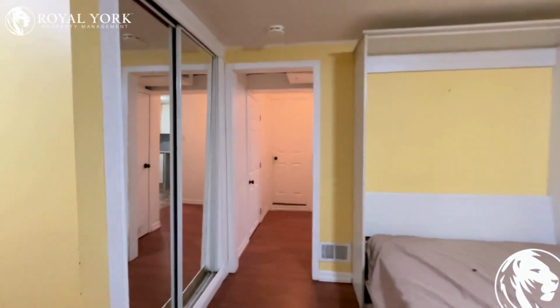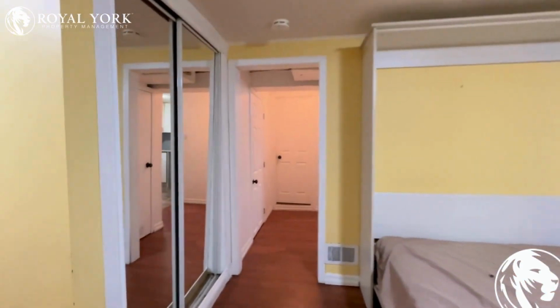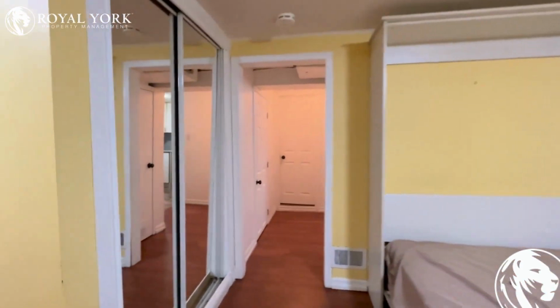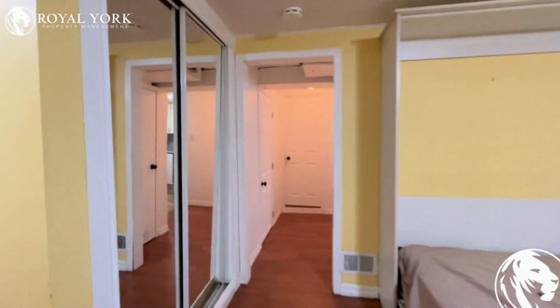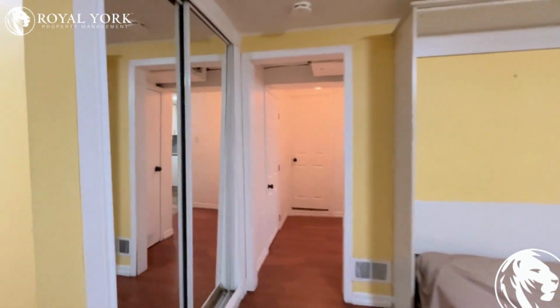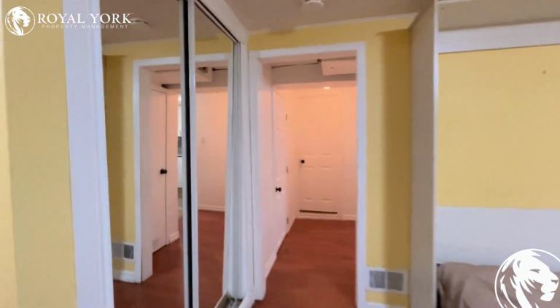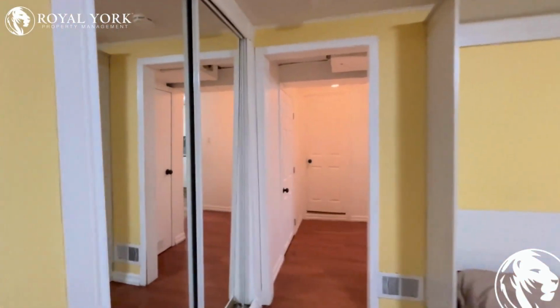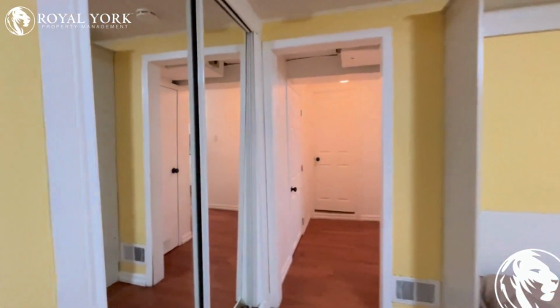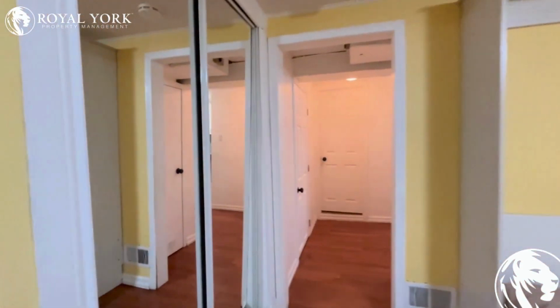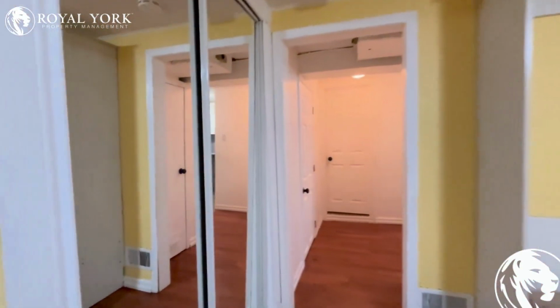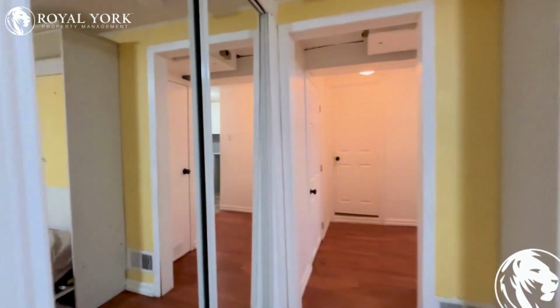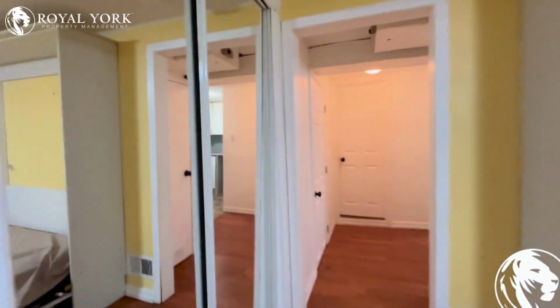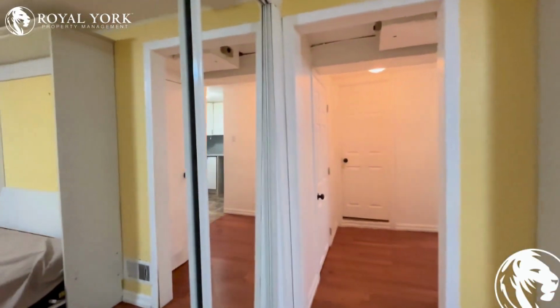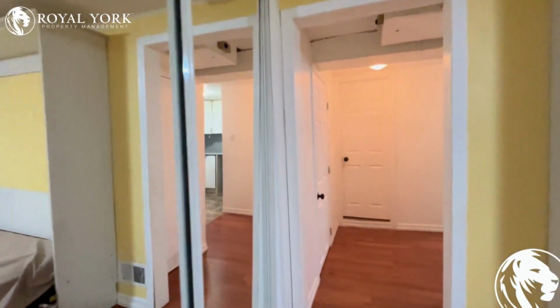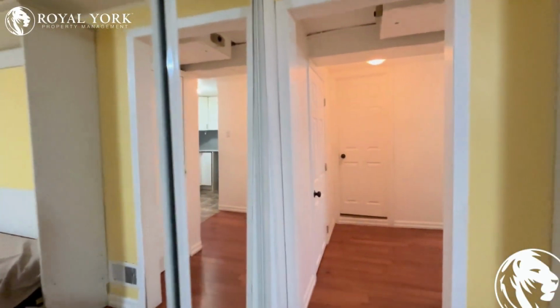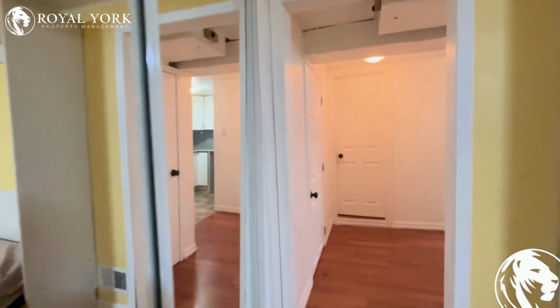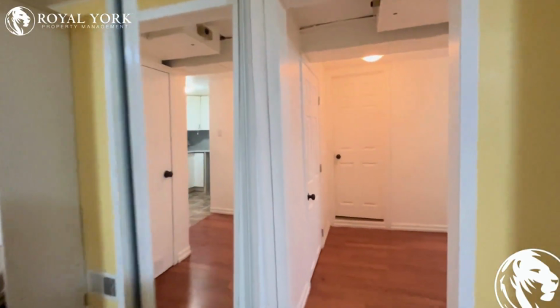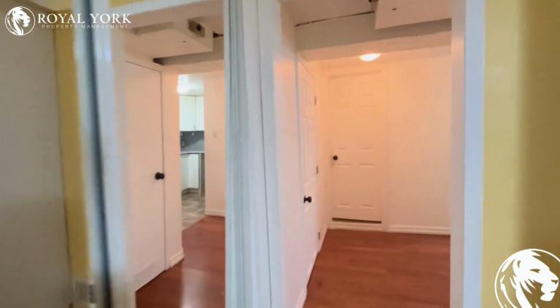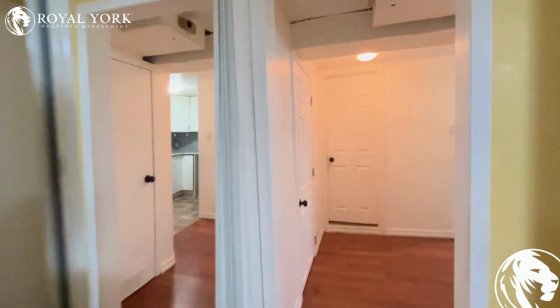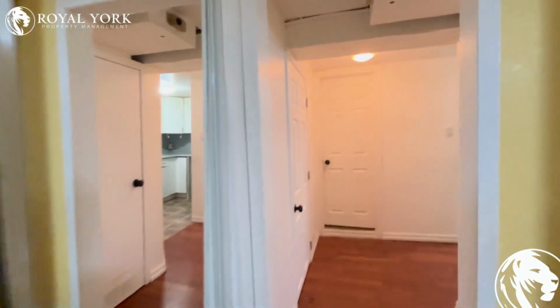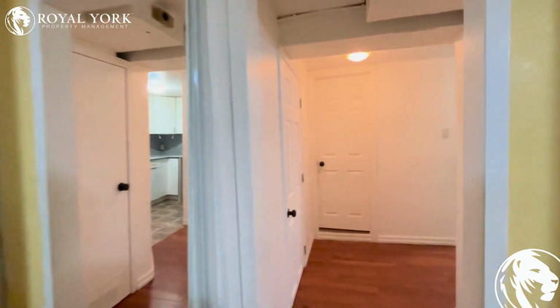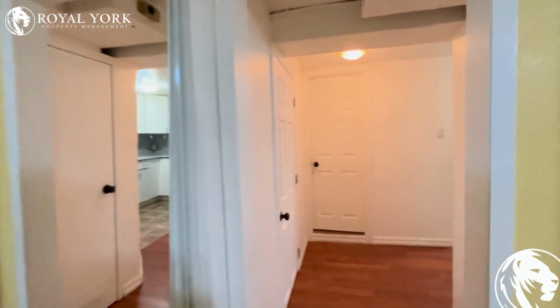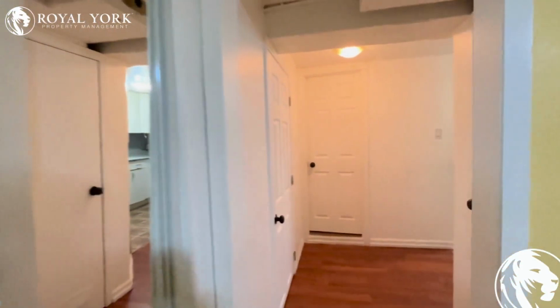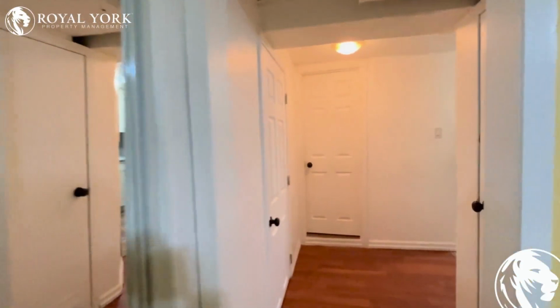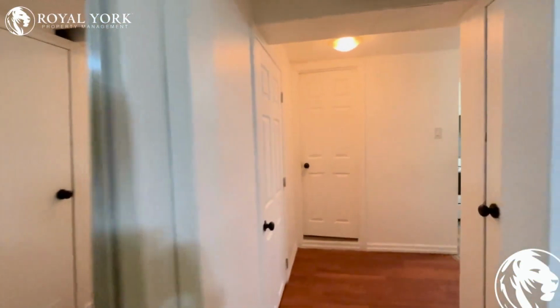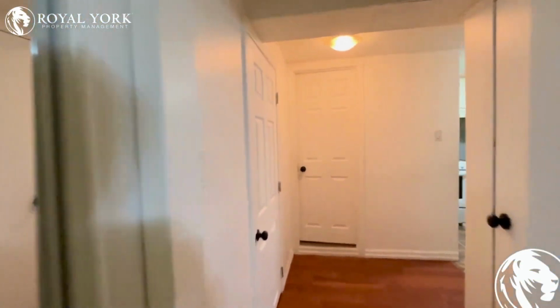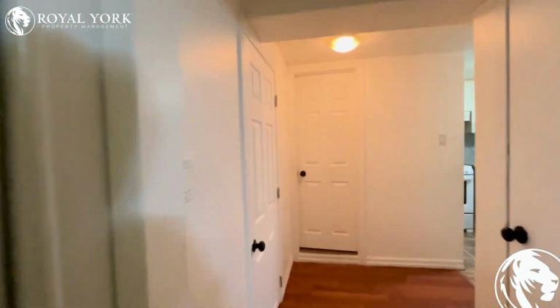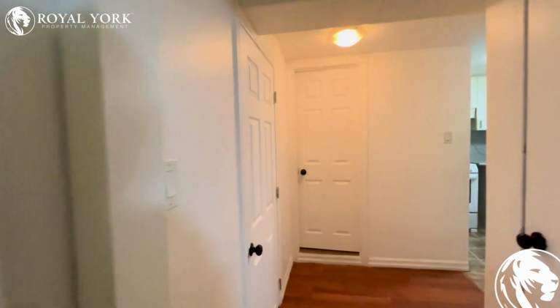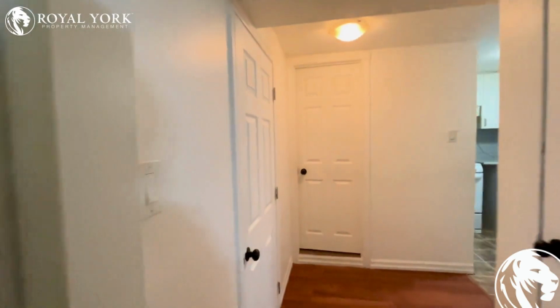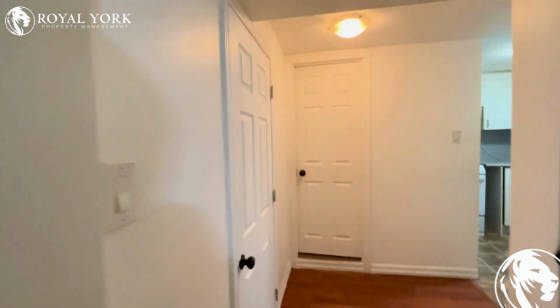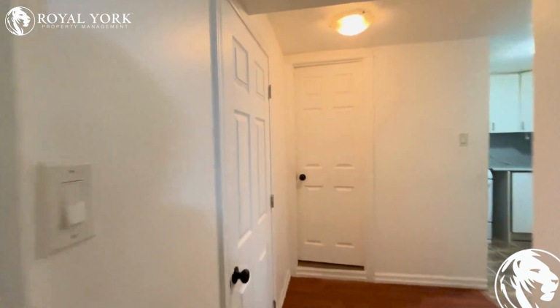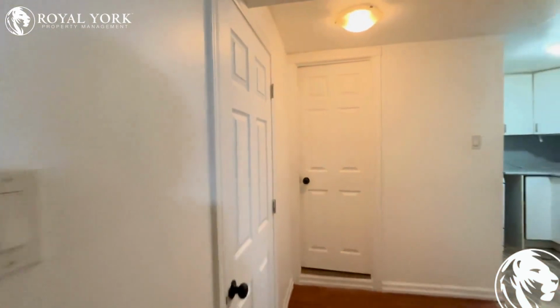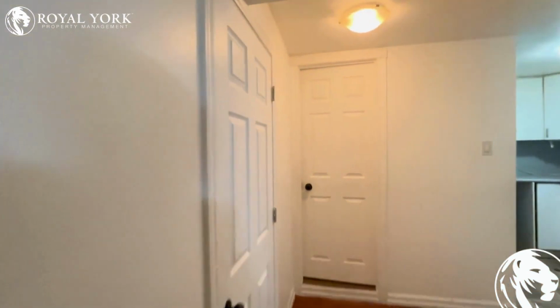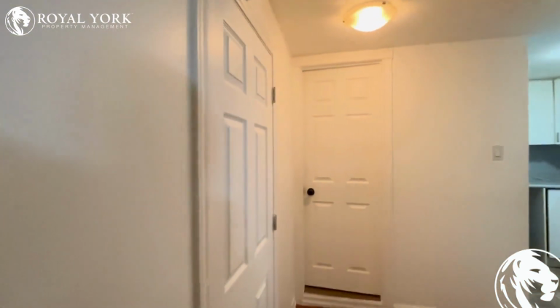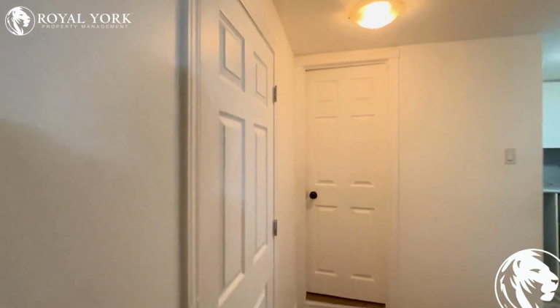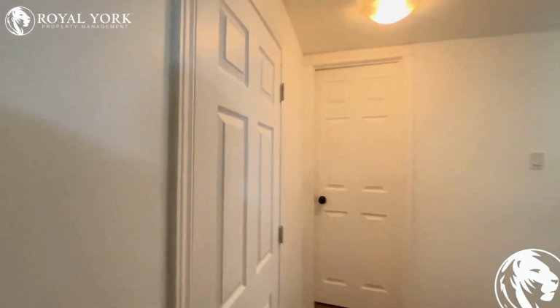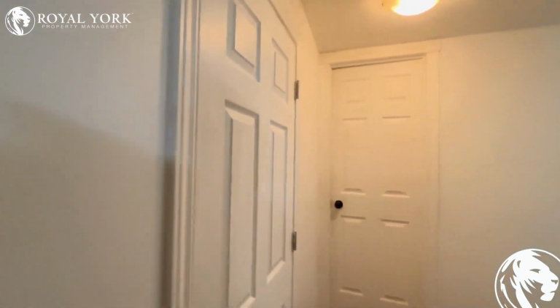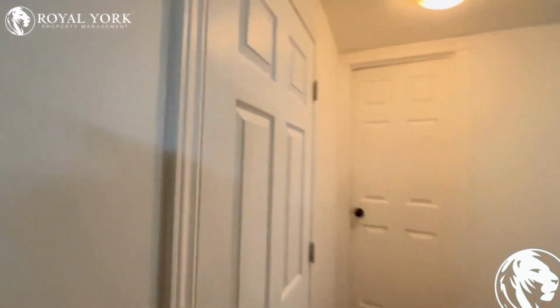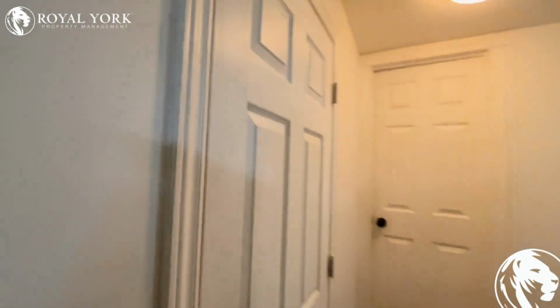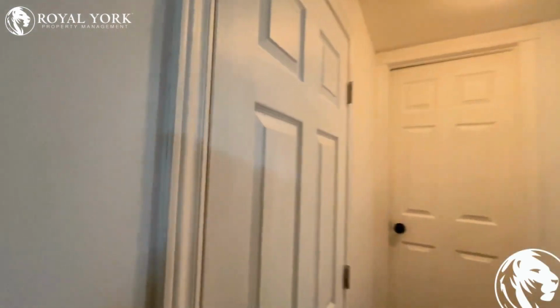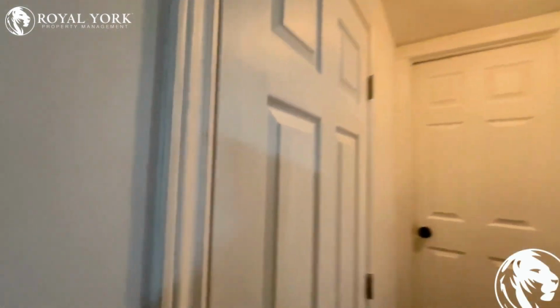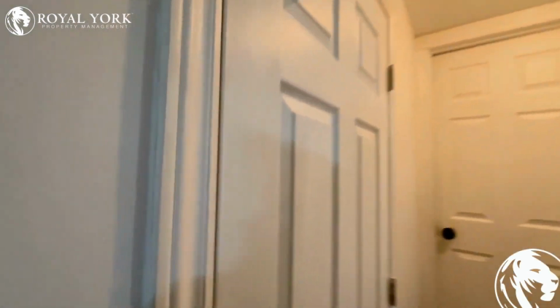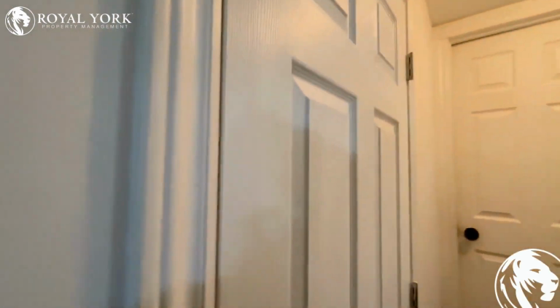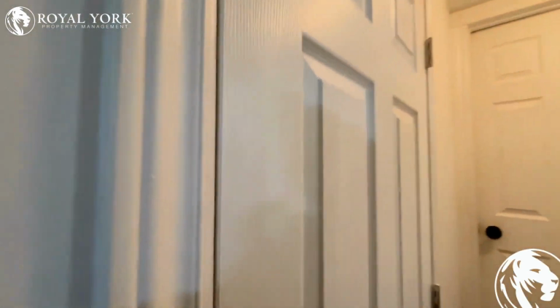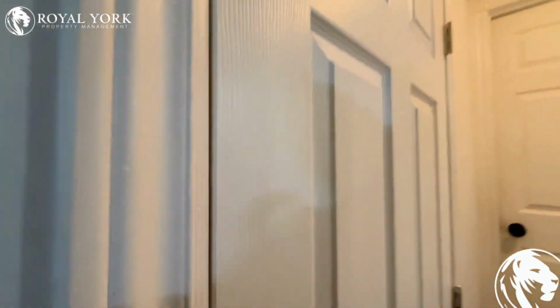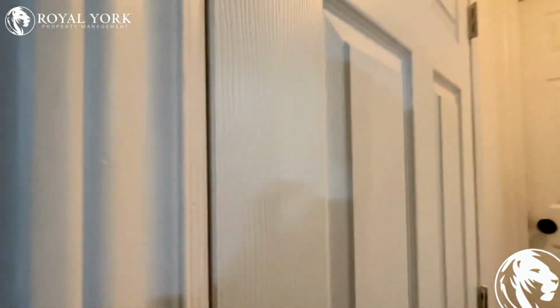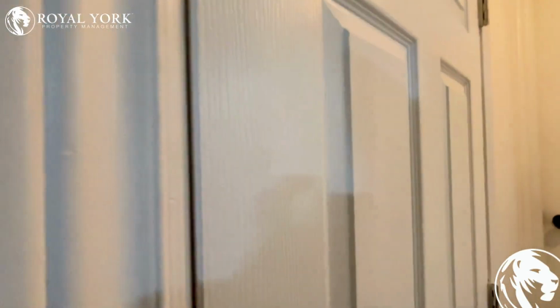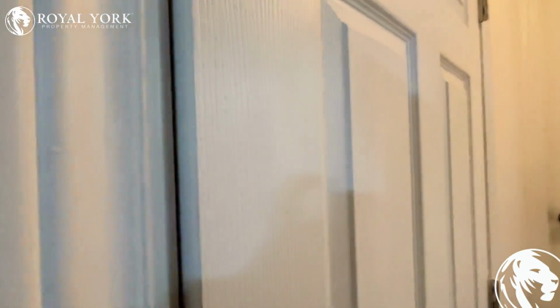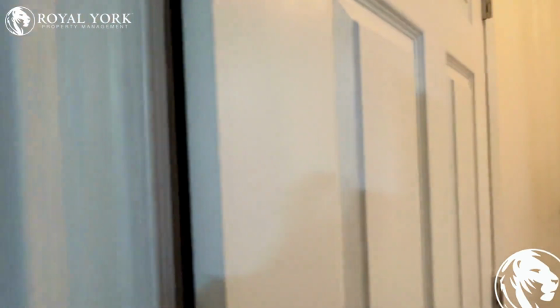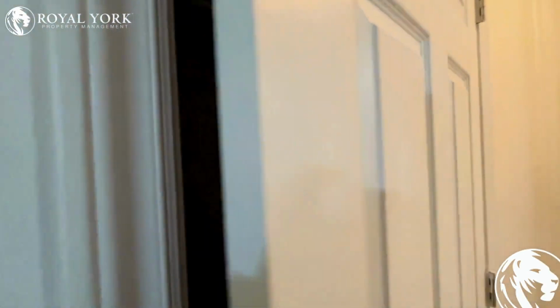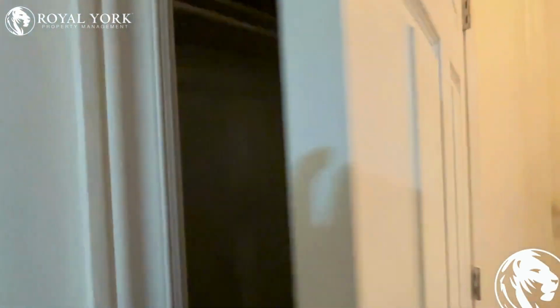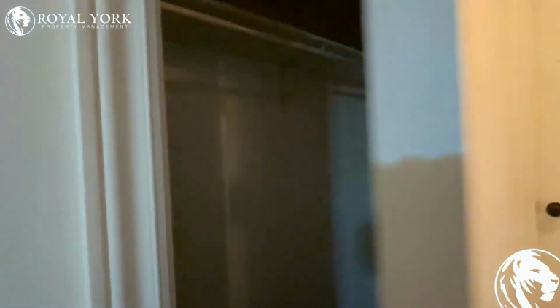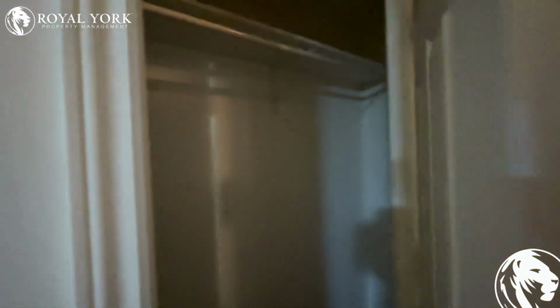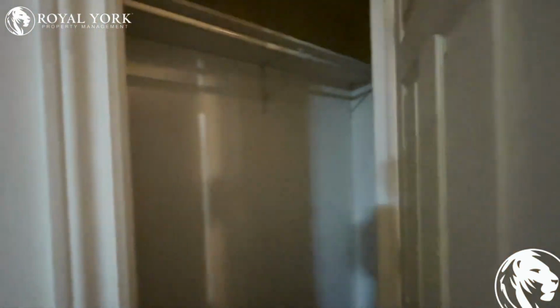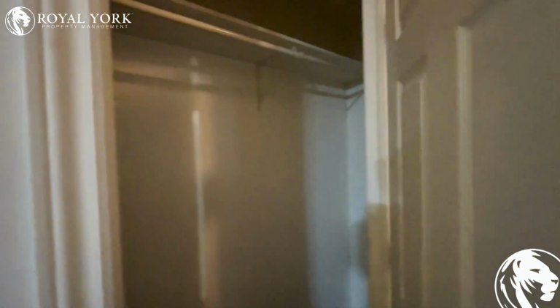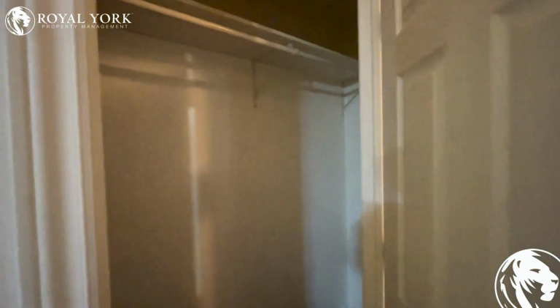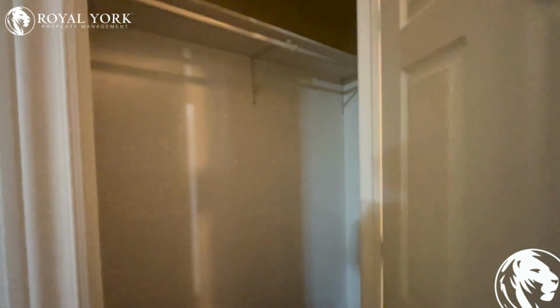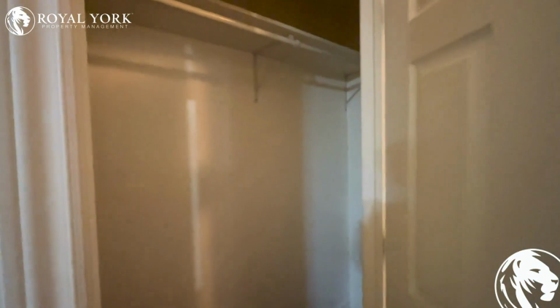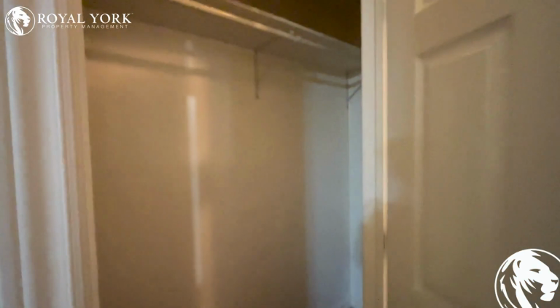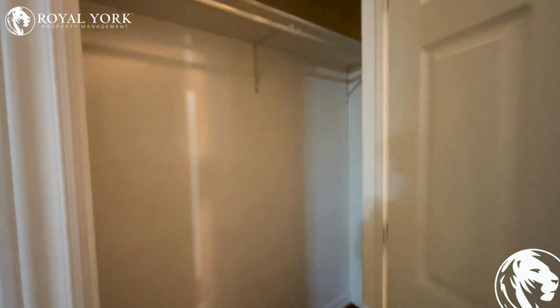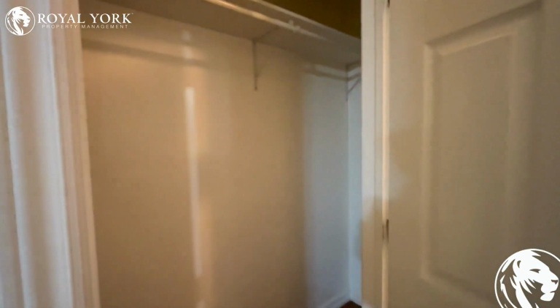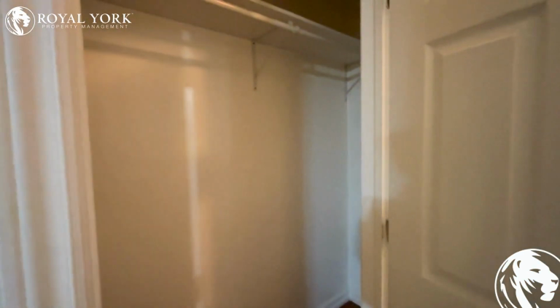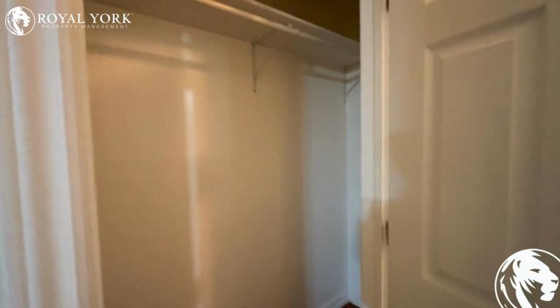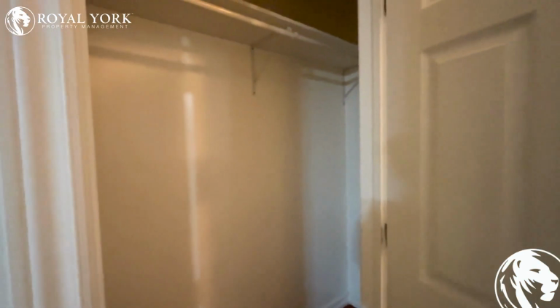We have our first closet here, and we have our second closet right here.